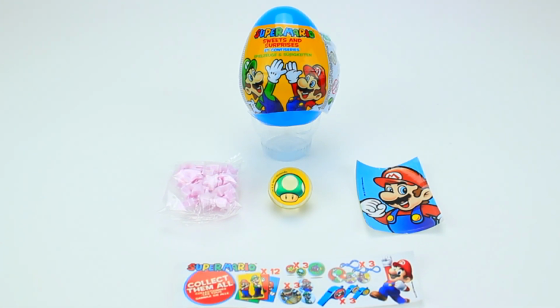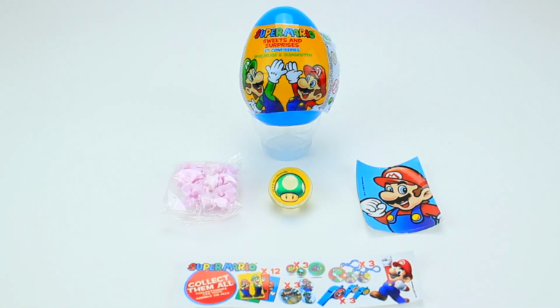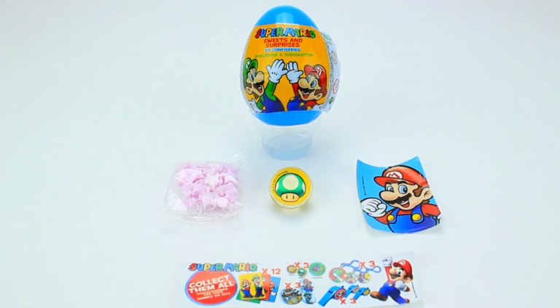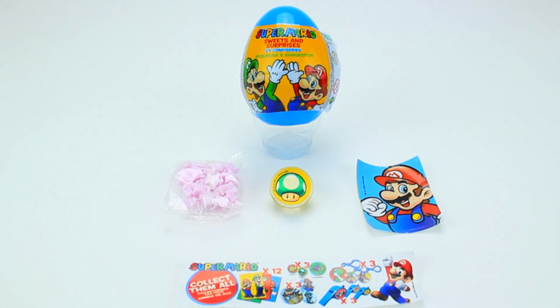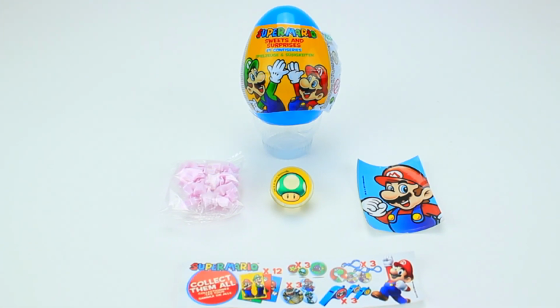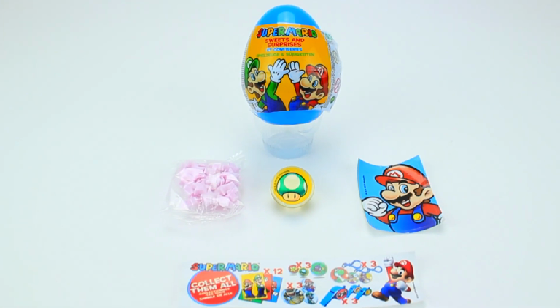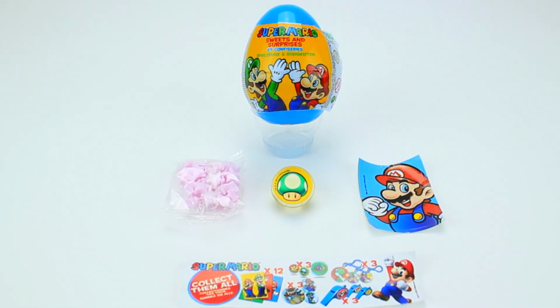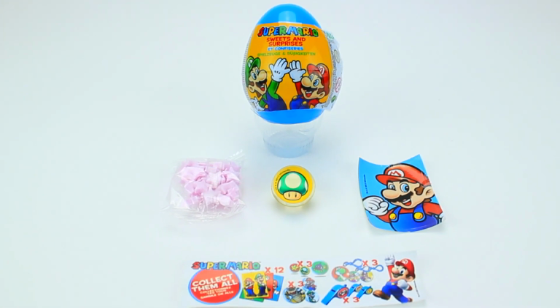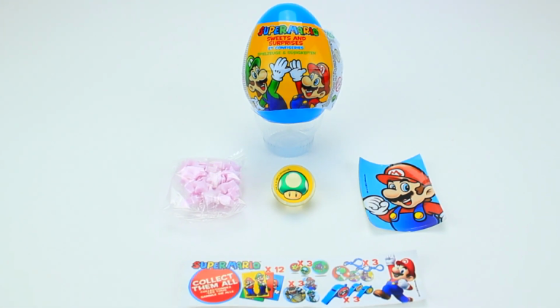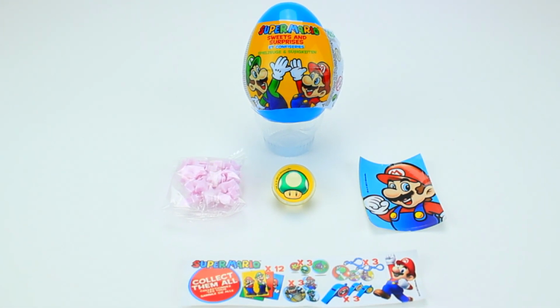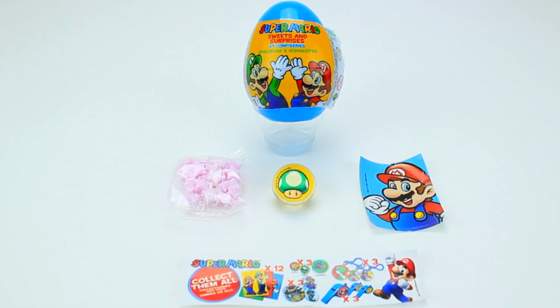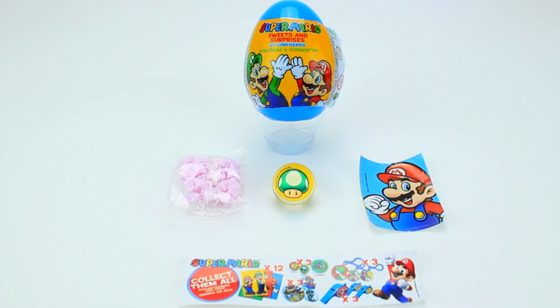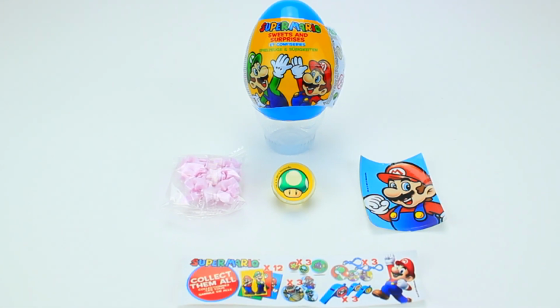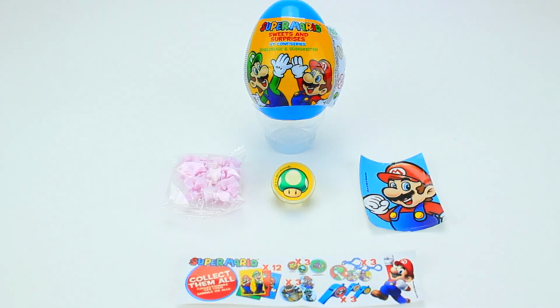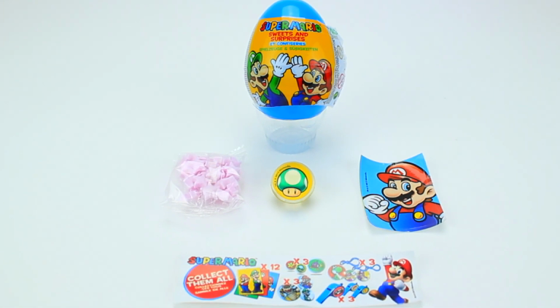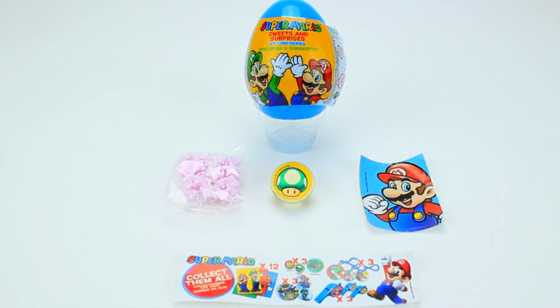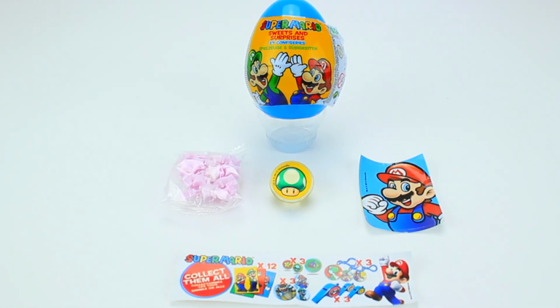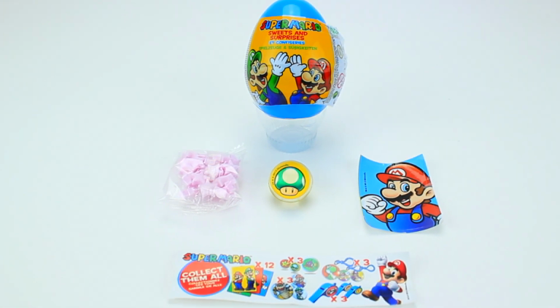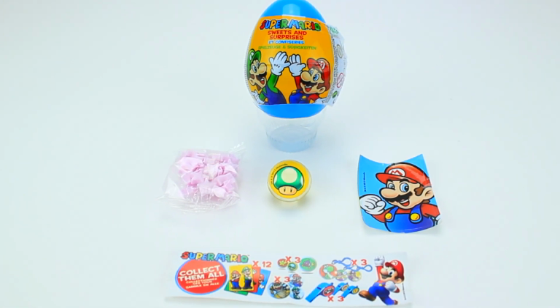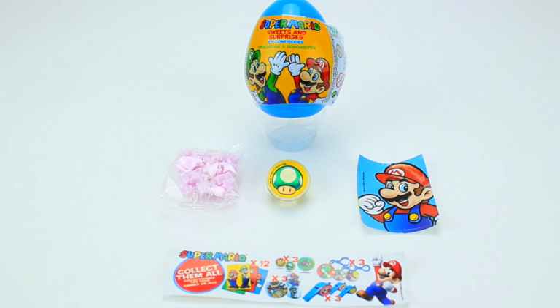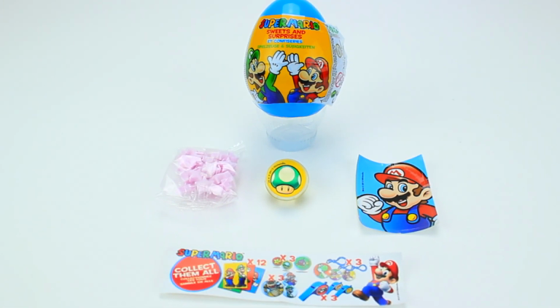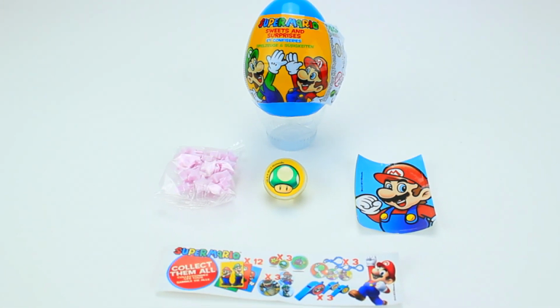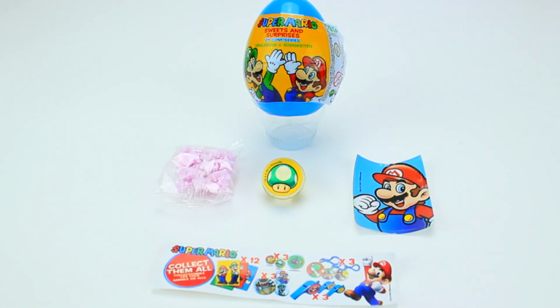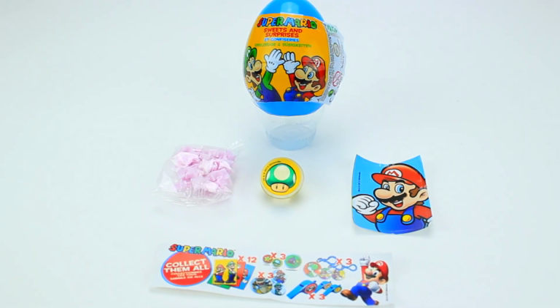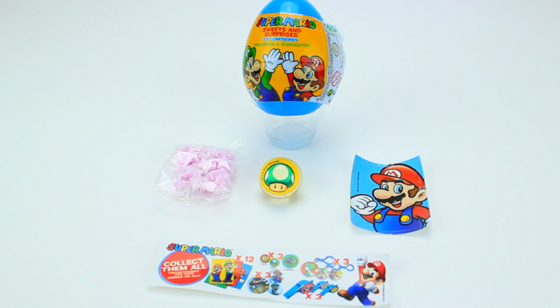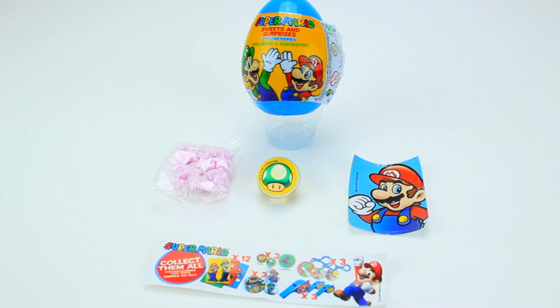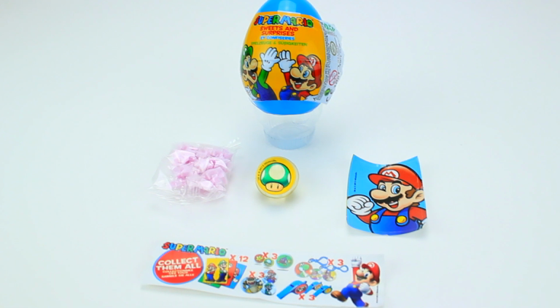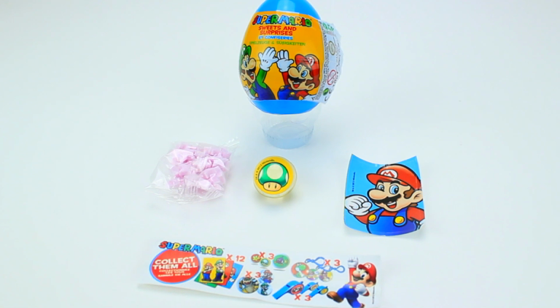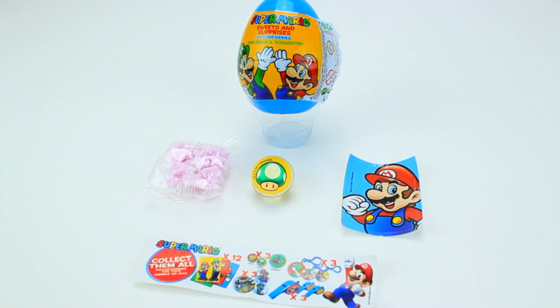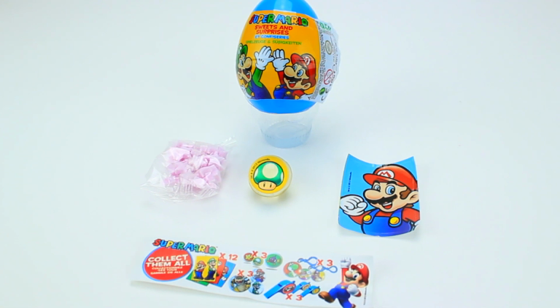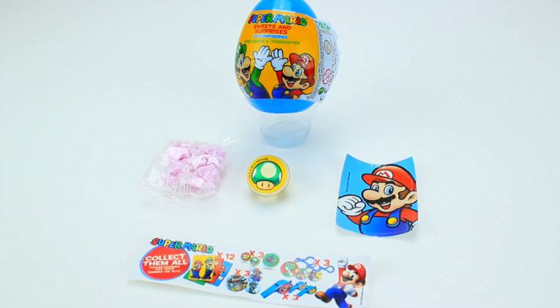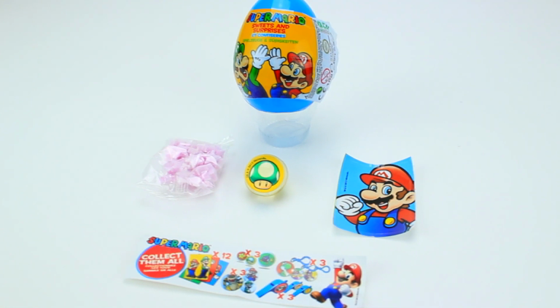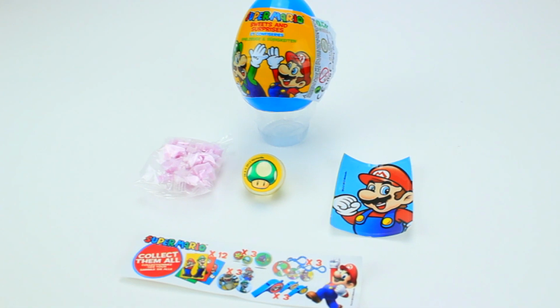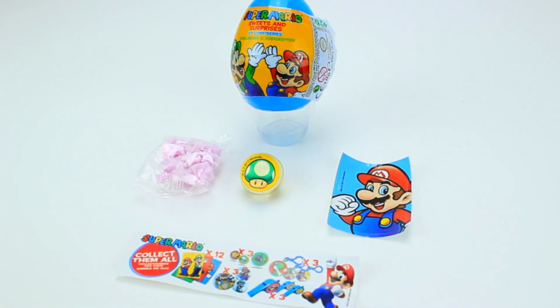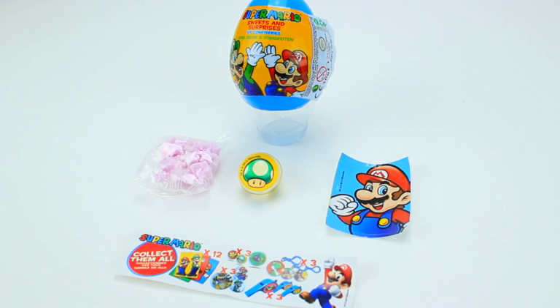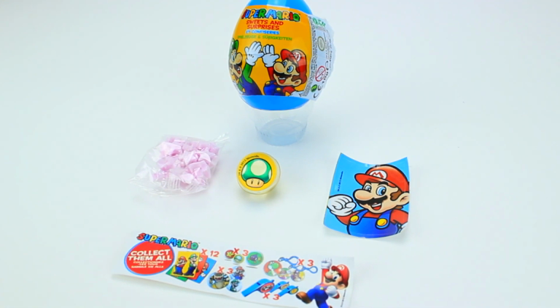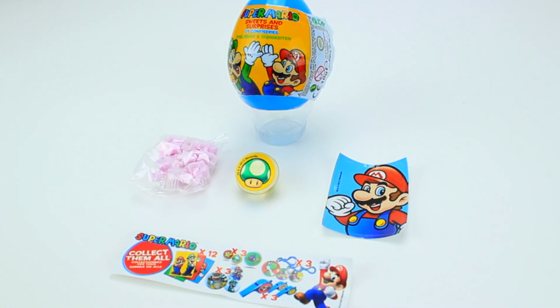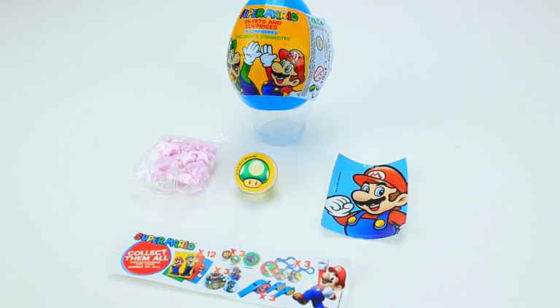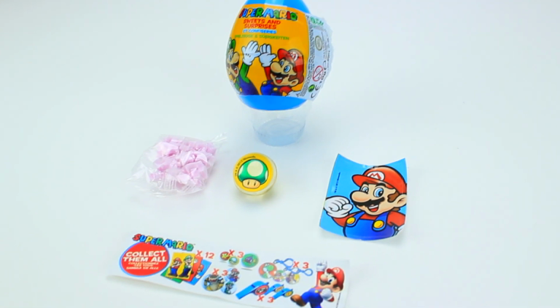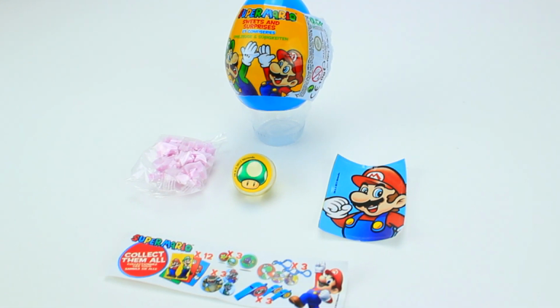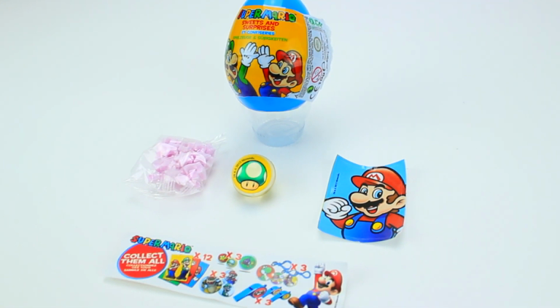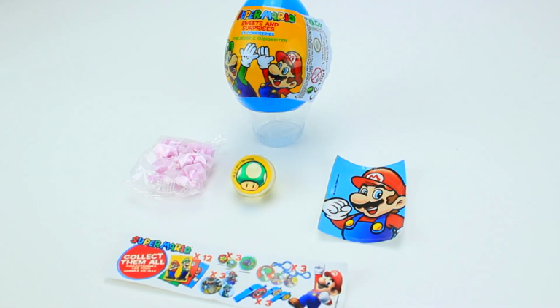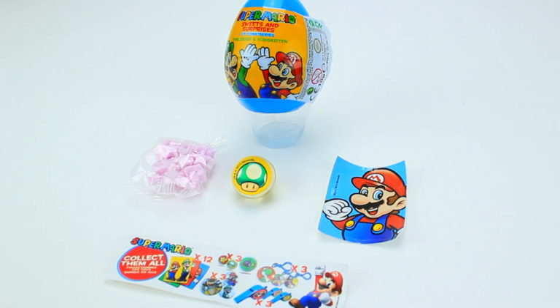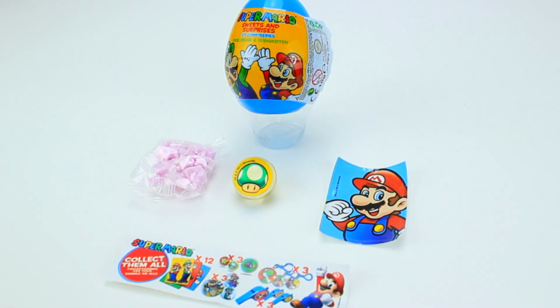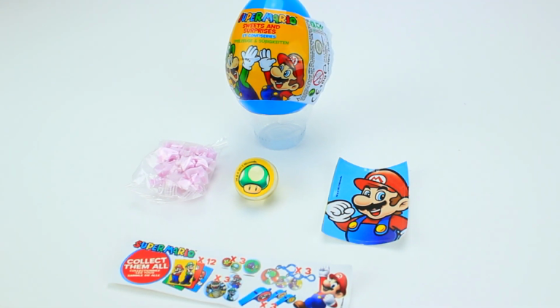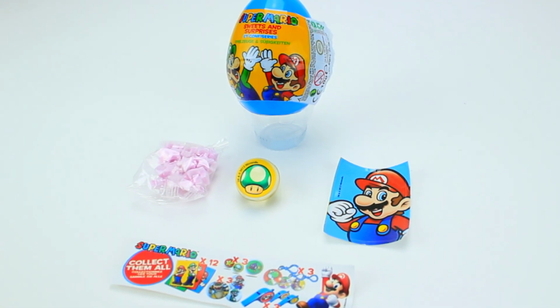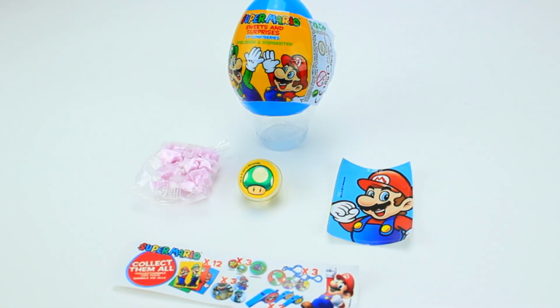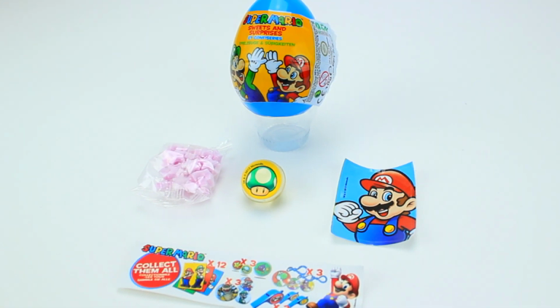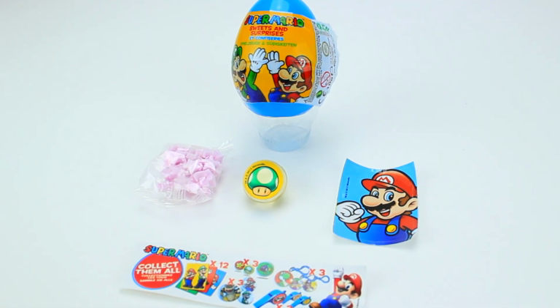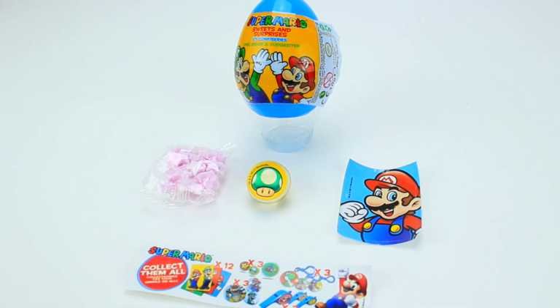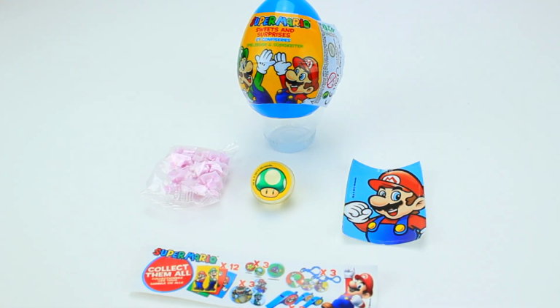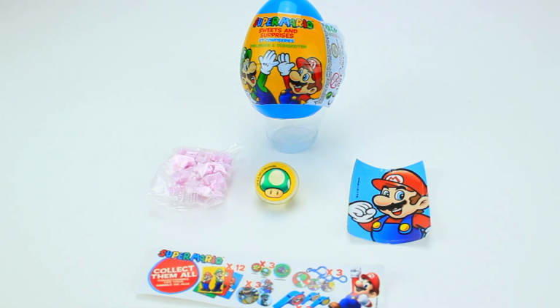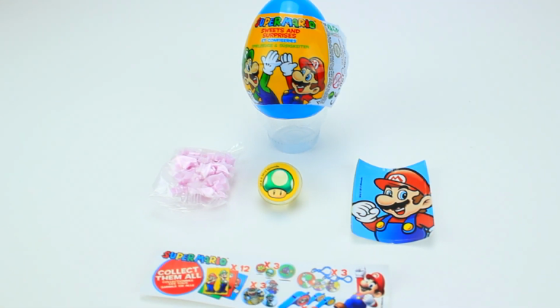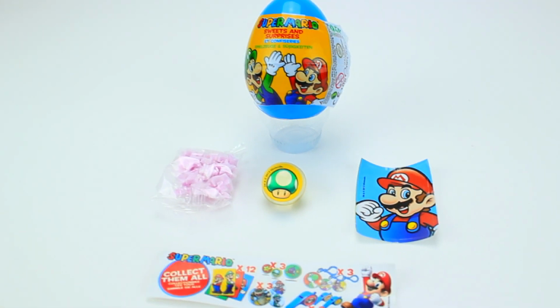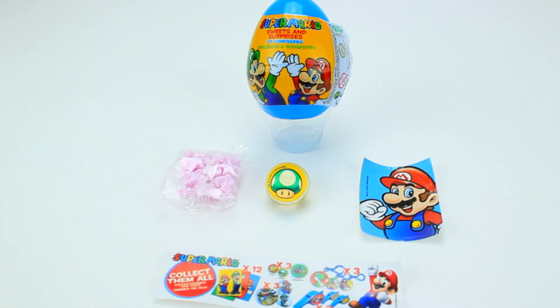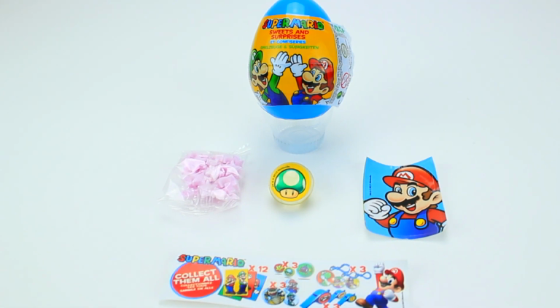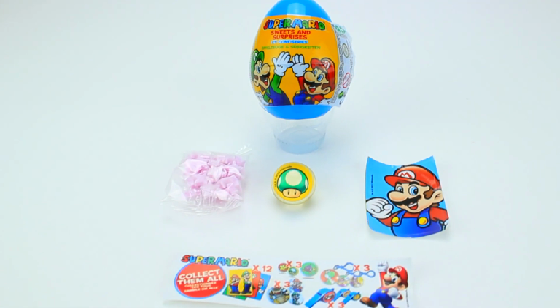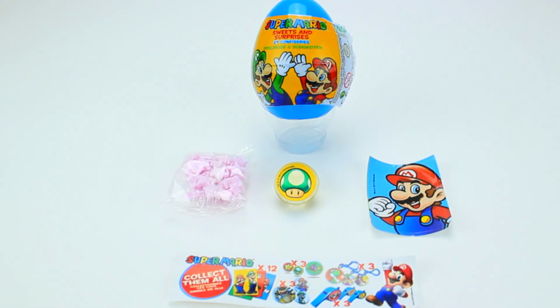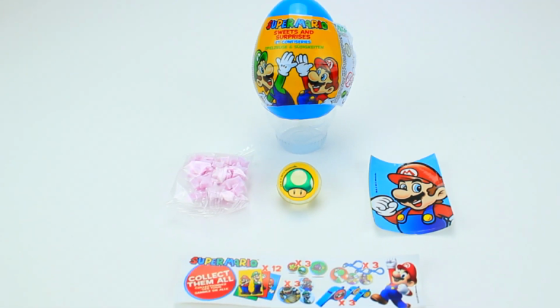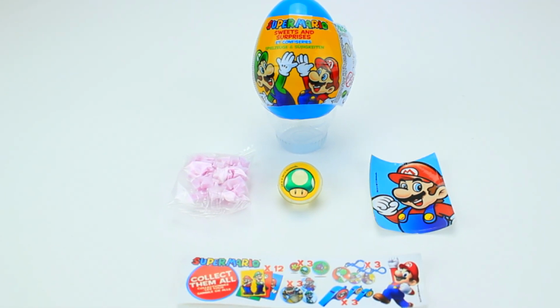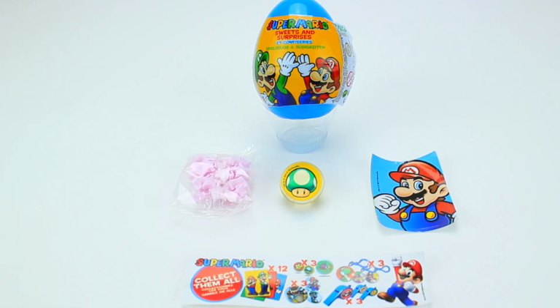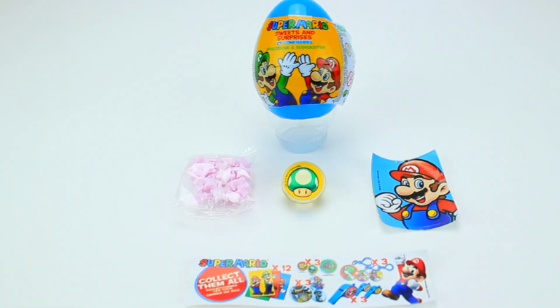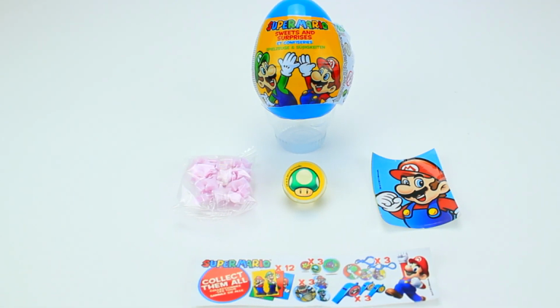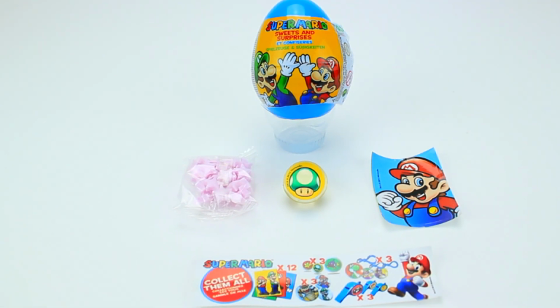Let's look at everything we got today. There's lots of fun stuff from Super Mario Brothers. Now let's try and collect them all!